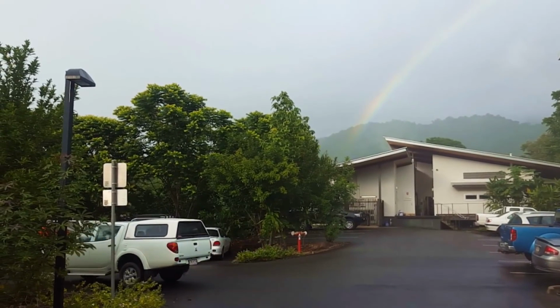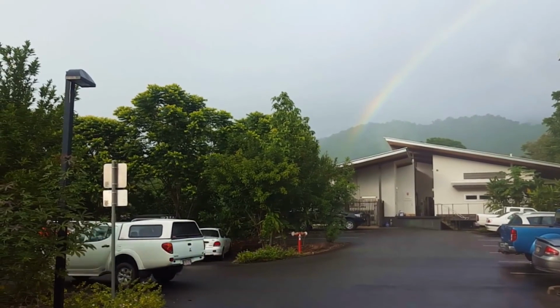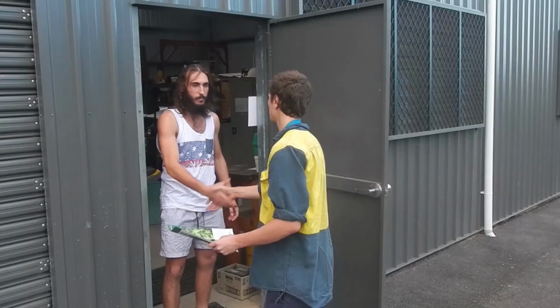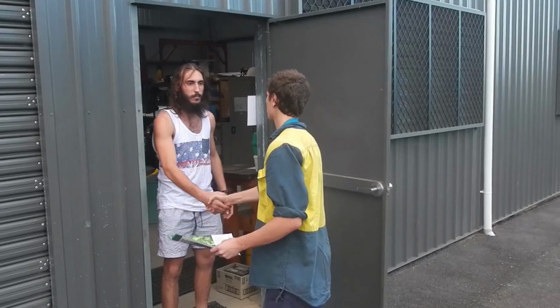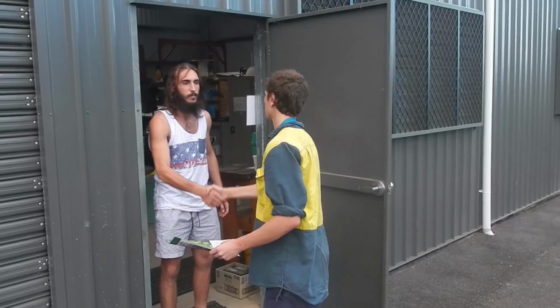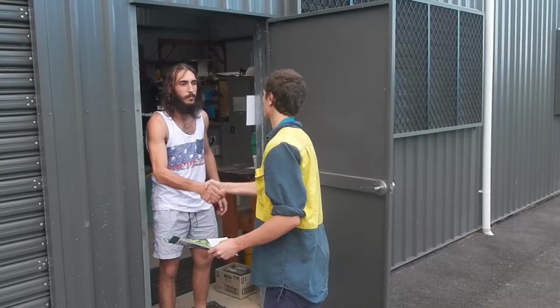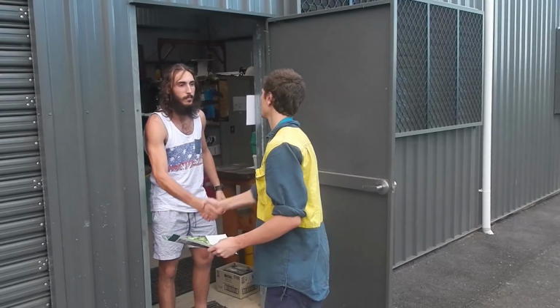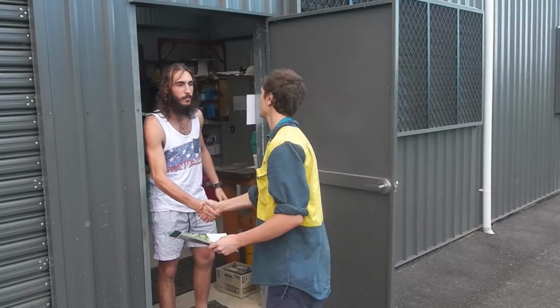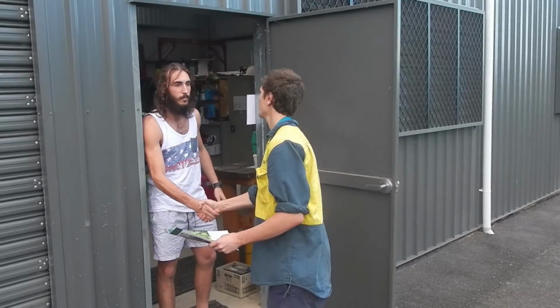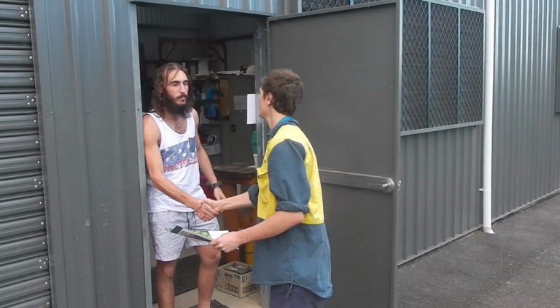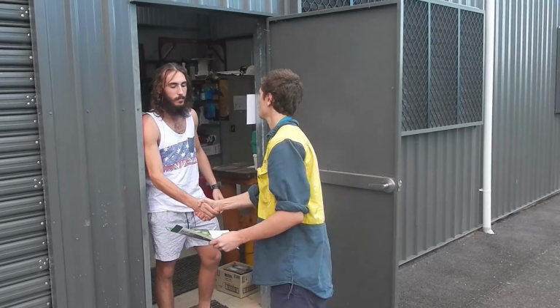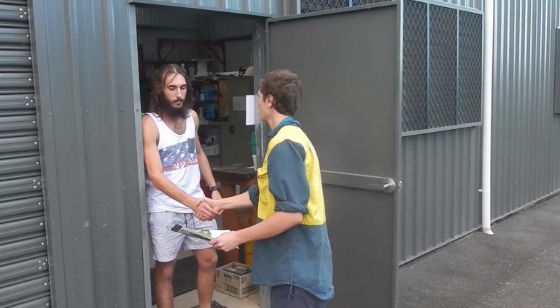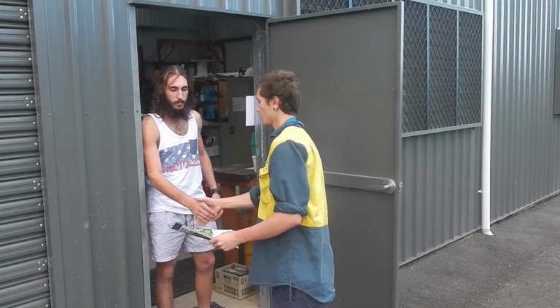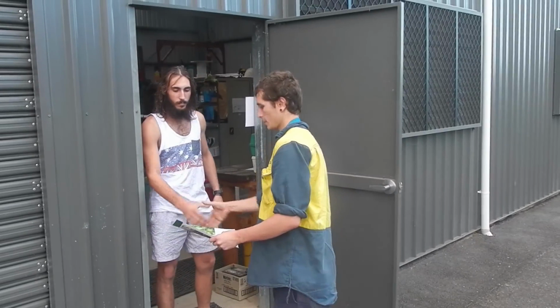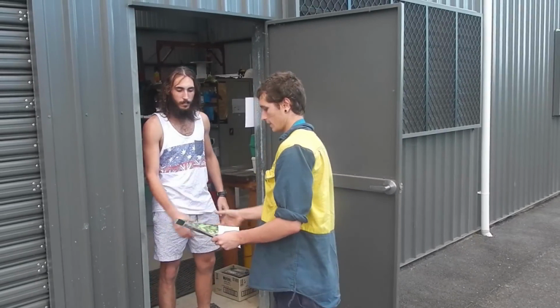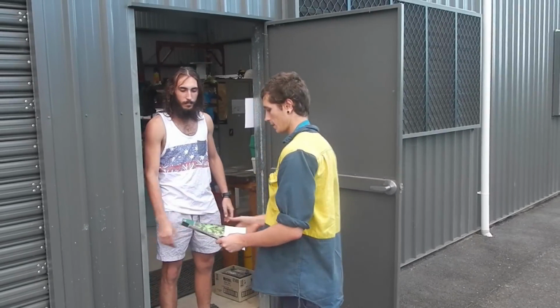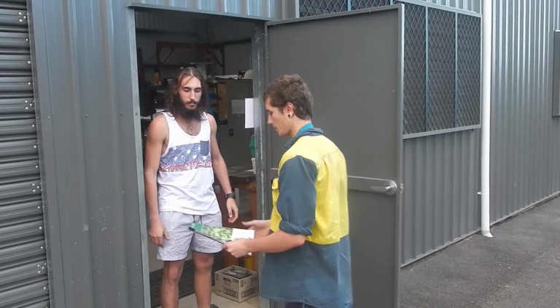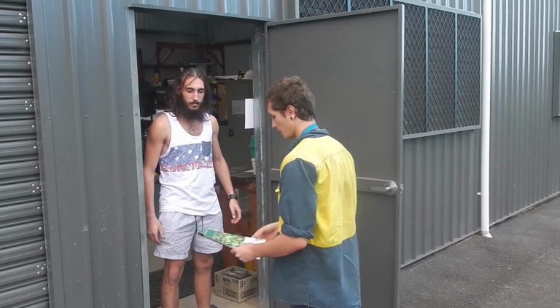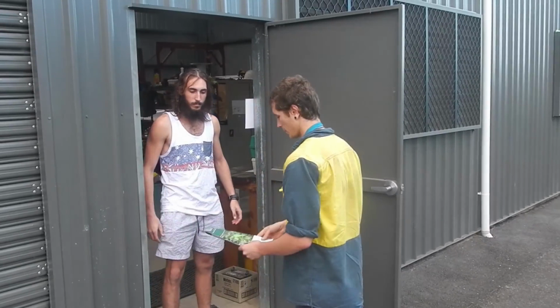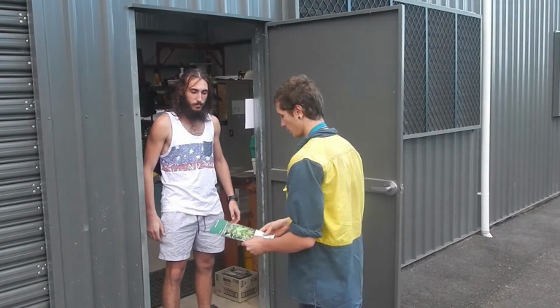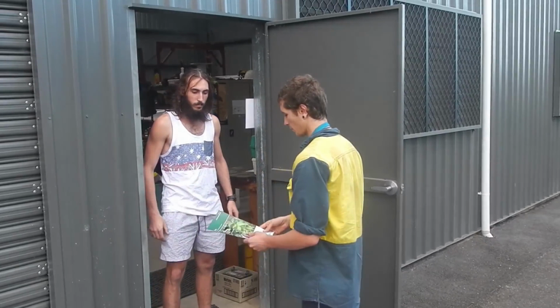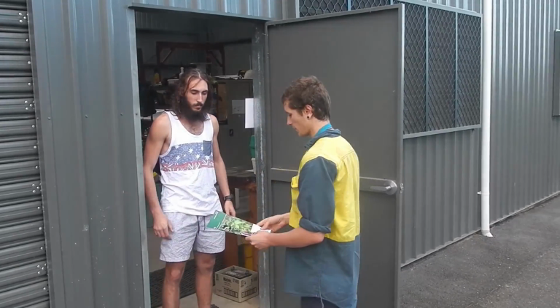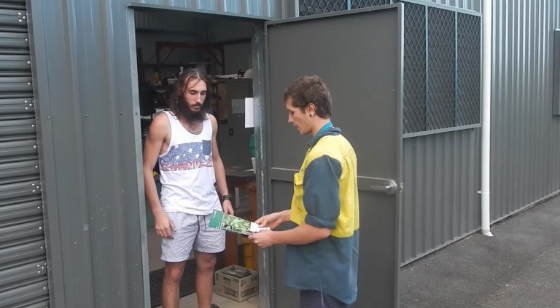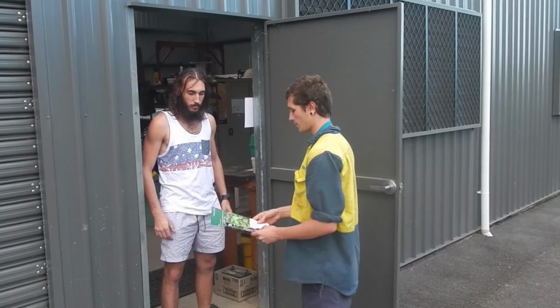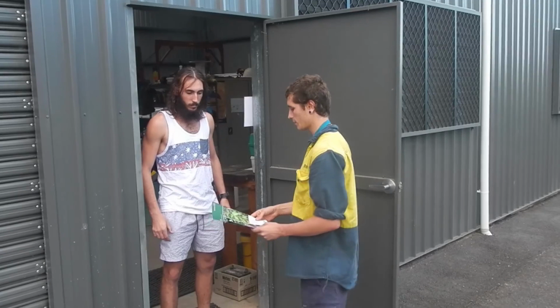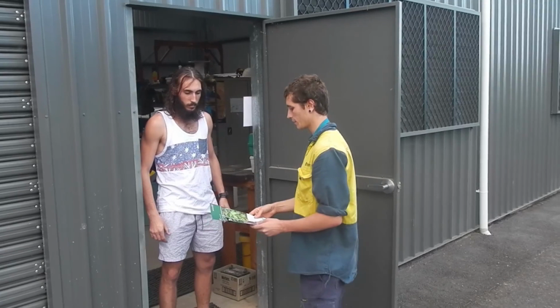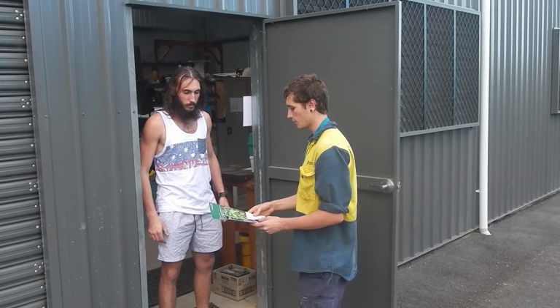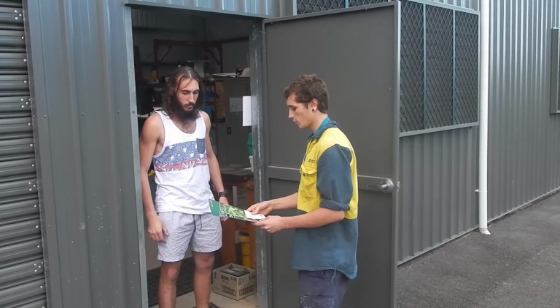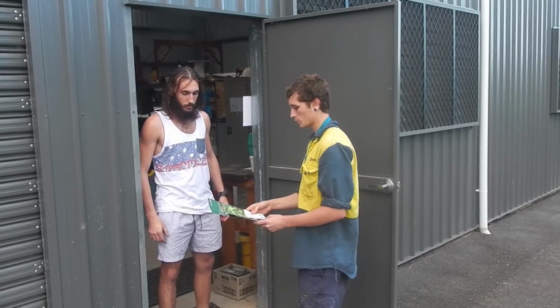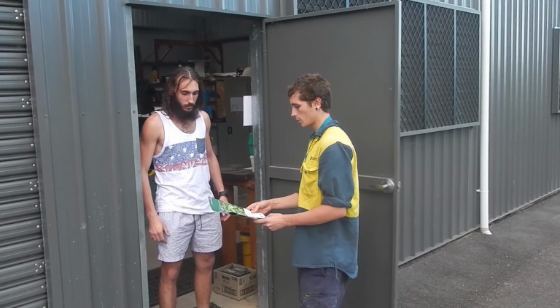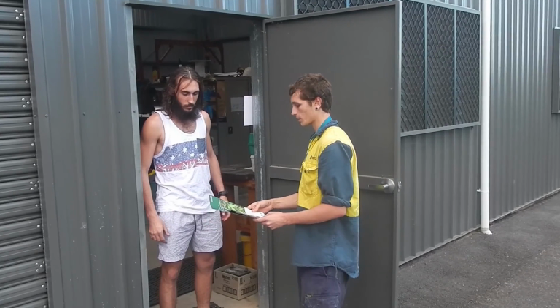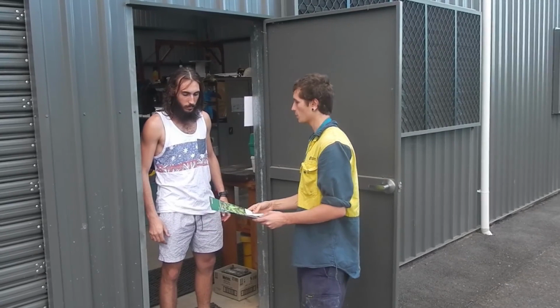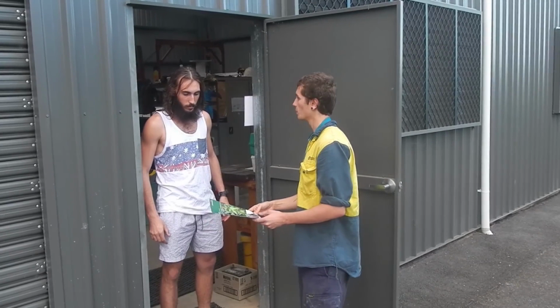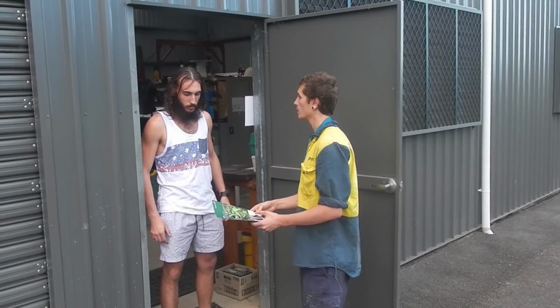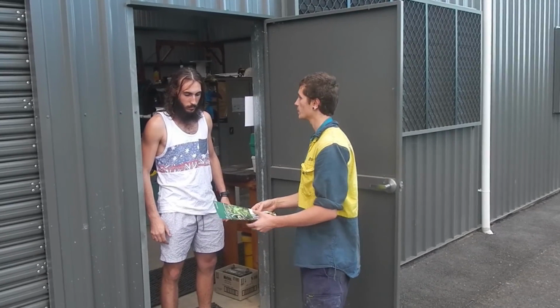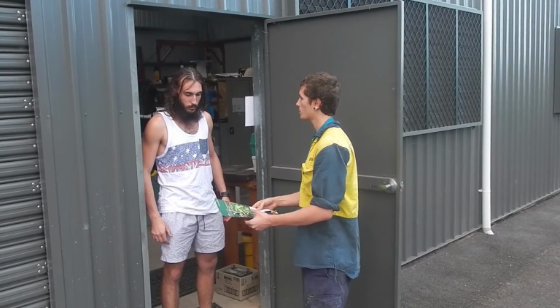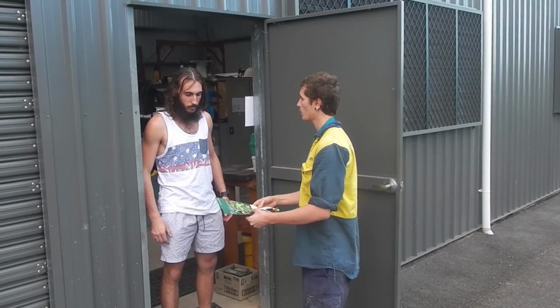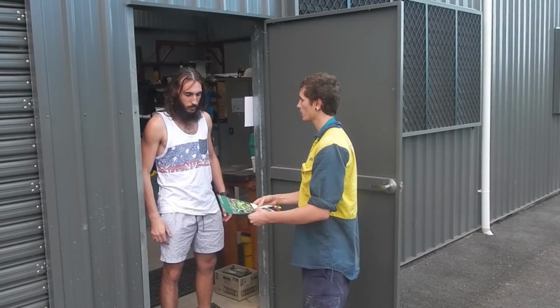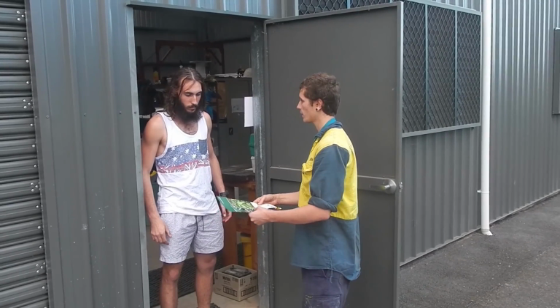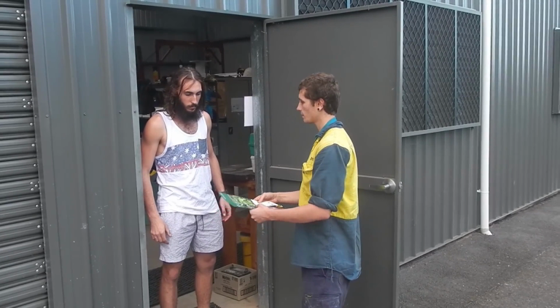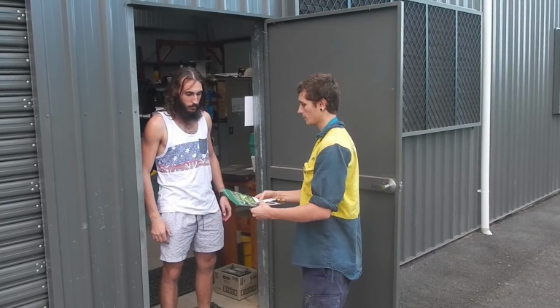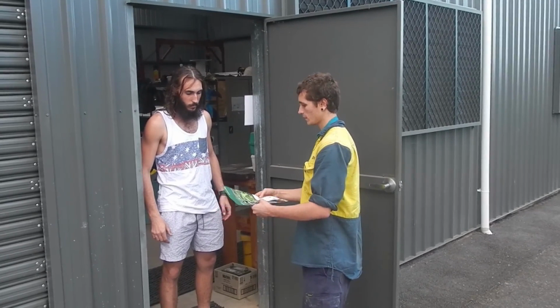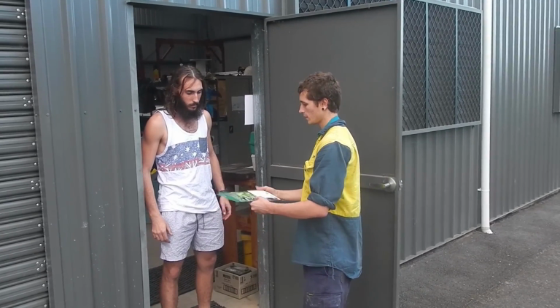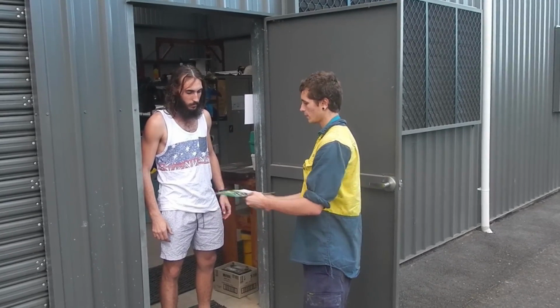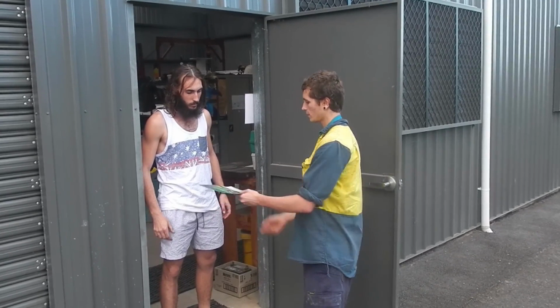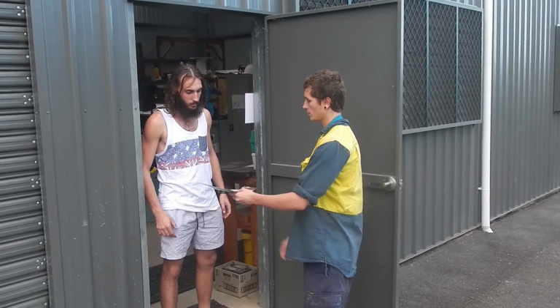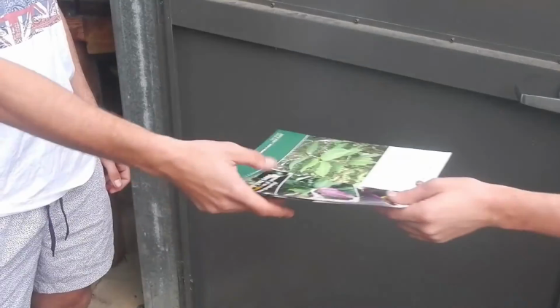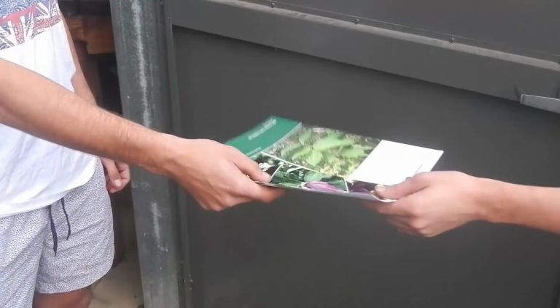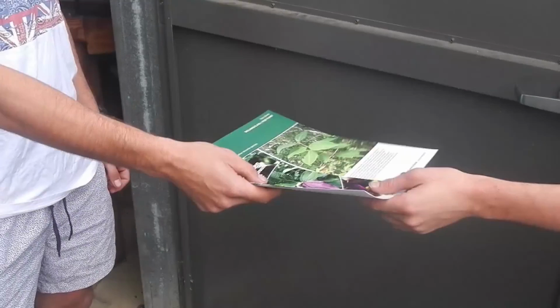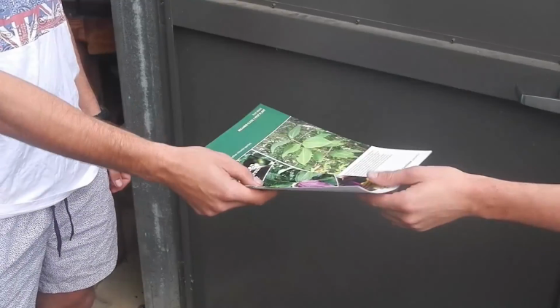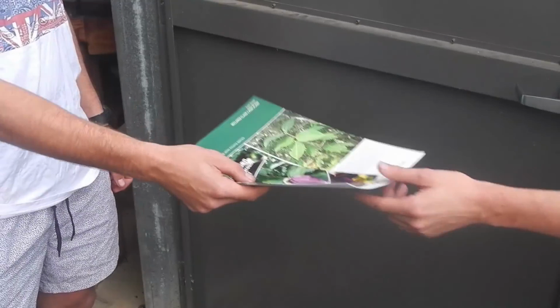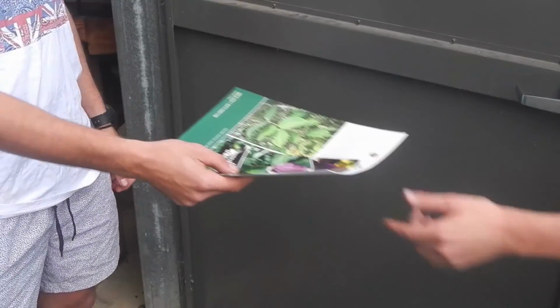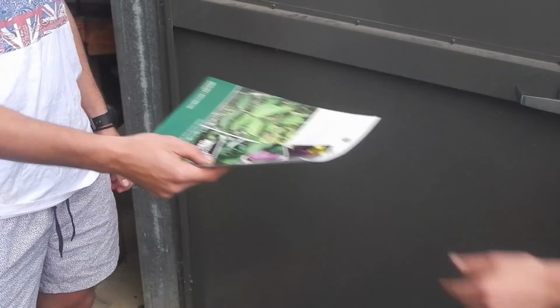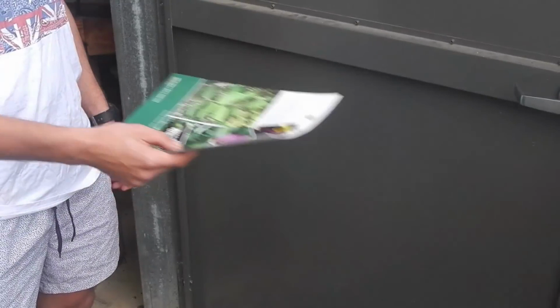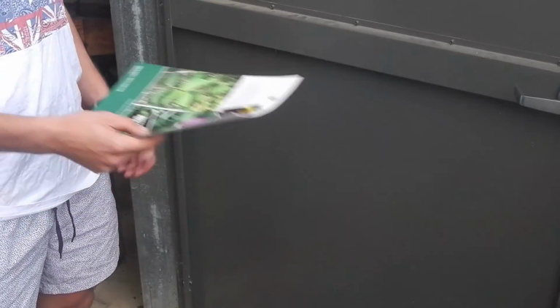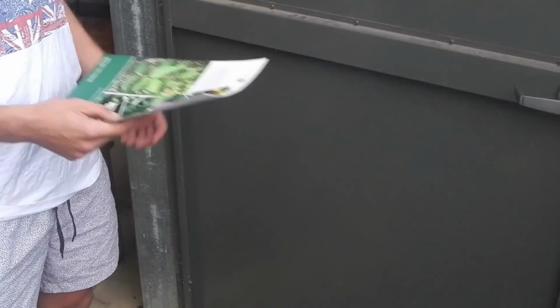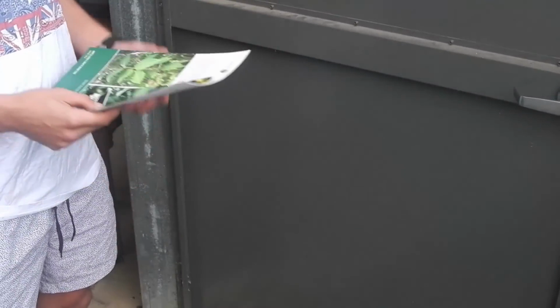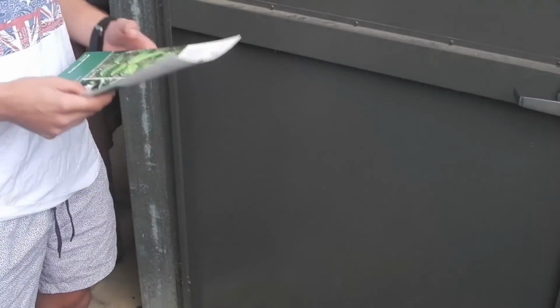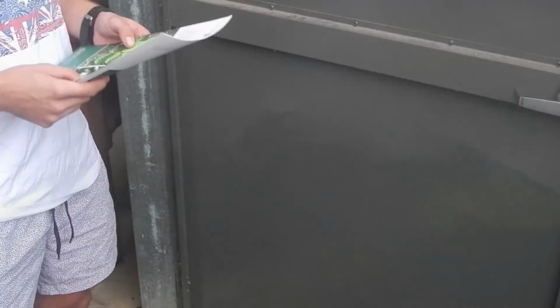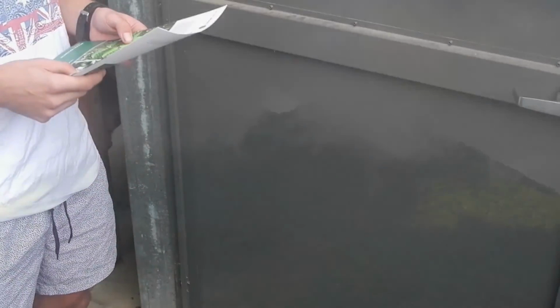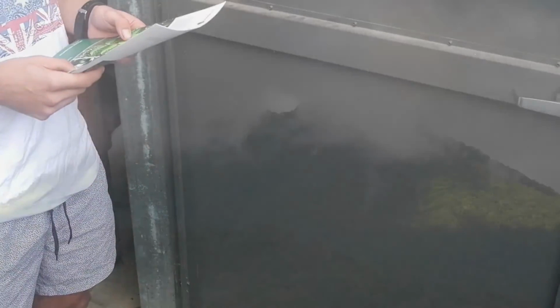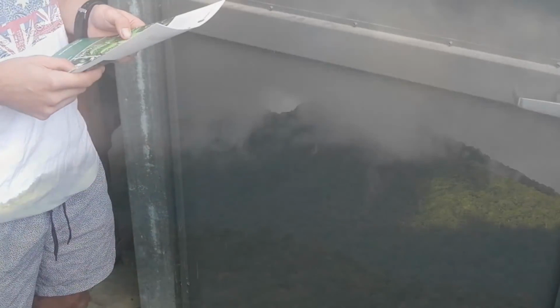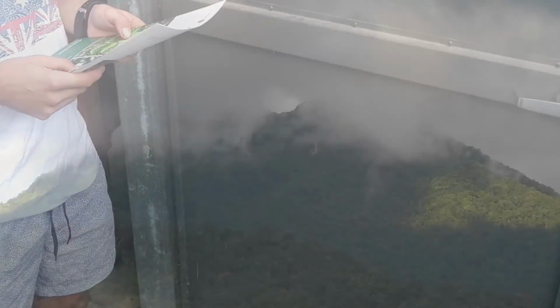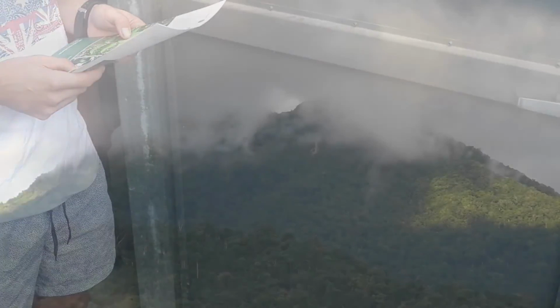Hey mate, how you going? My name's Paul Wolfie, I'm here from Biosecurity Queensland on behalf of the 4 Tropical Weeds Program.